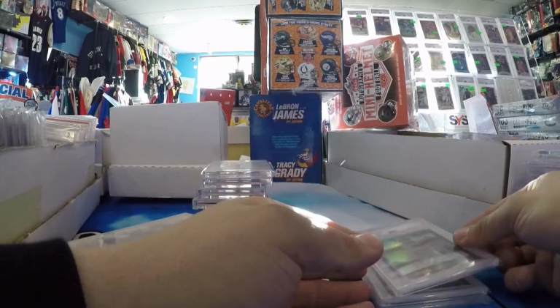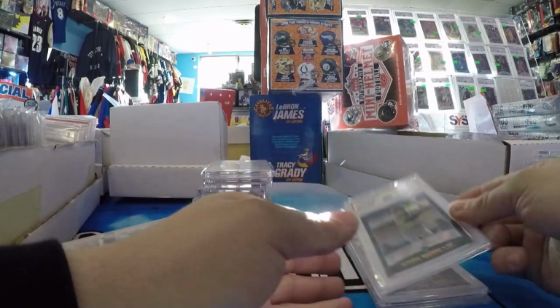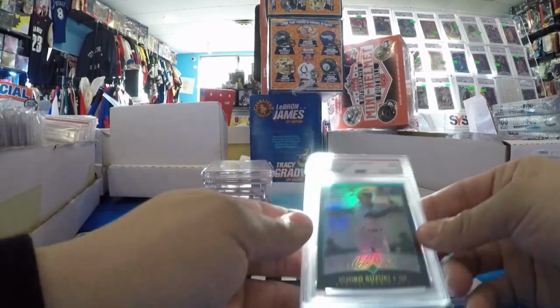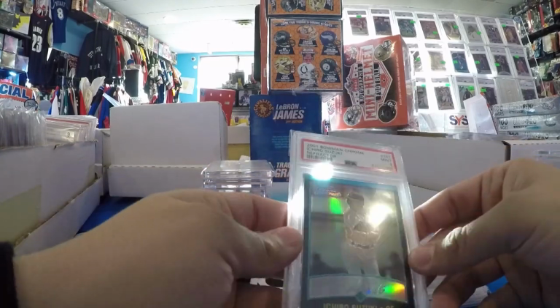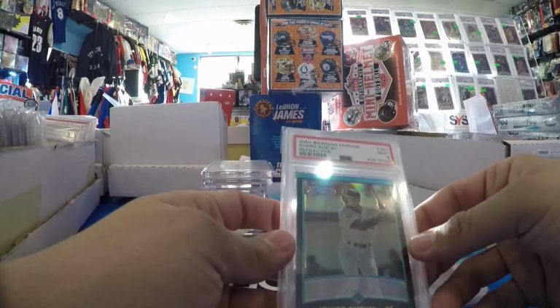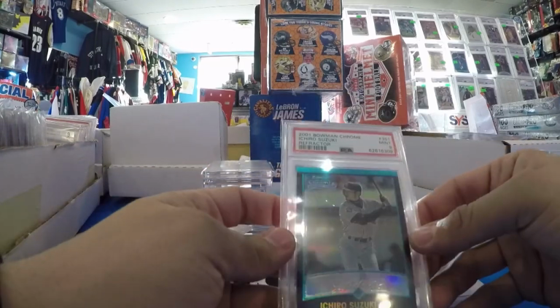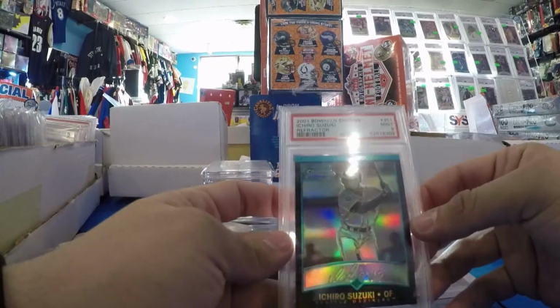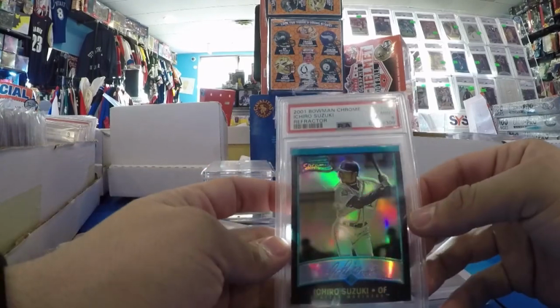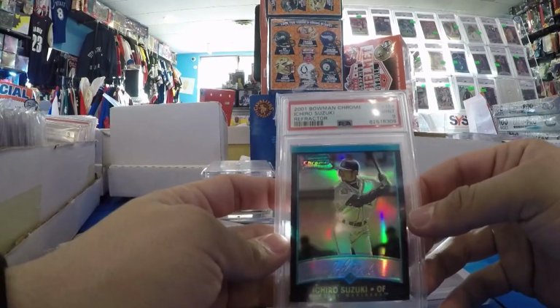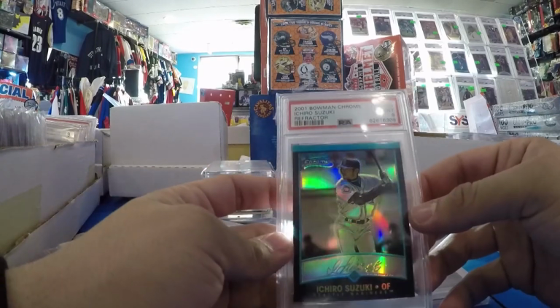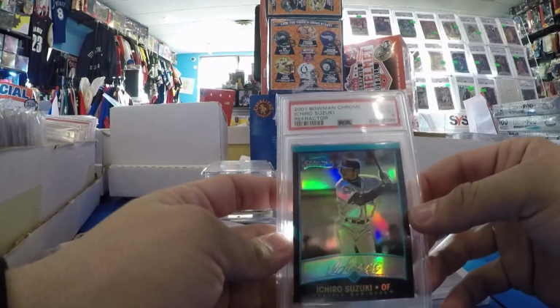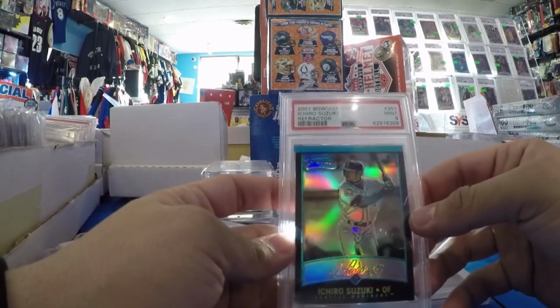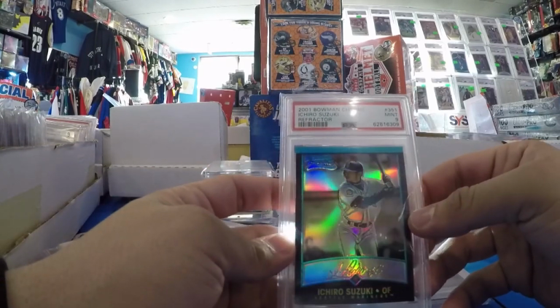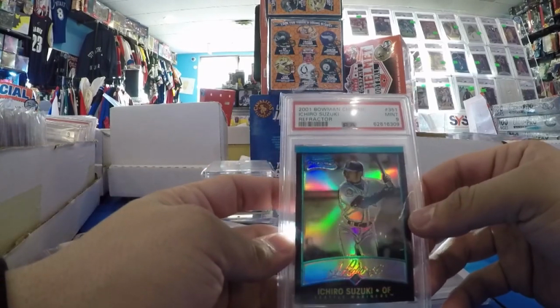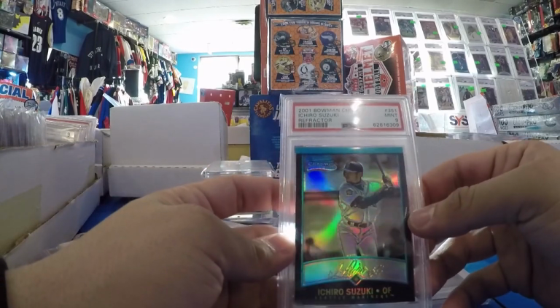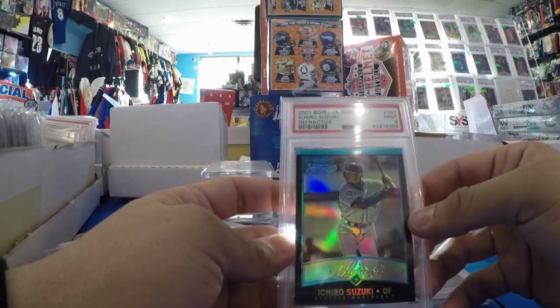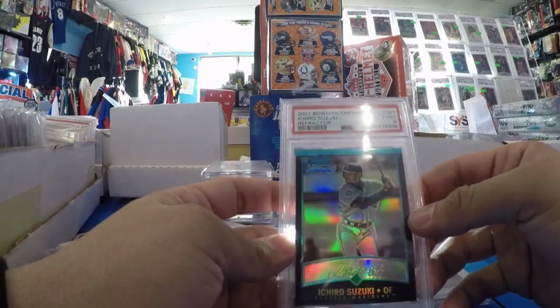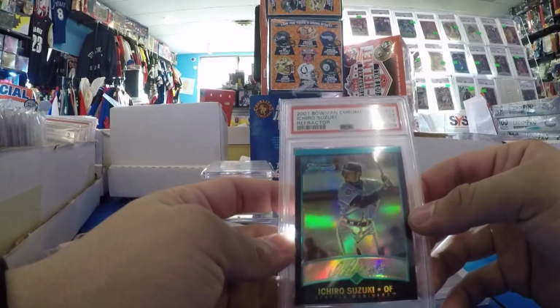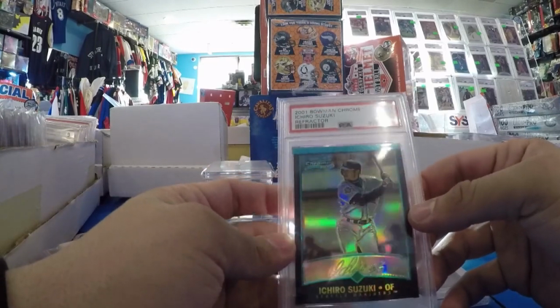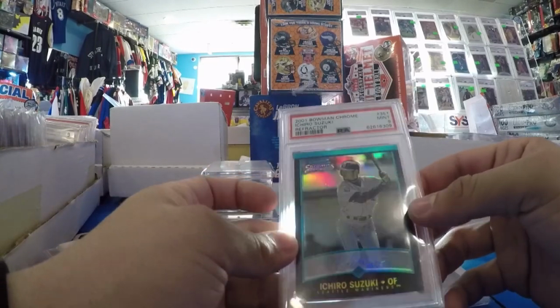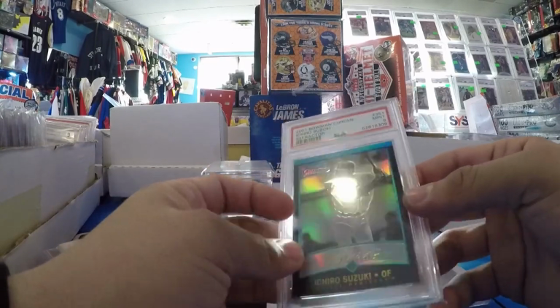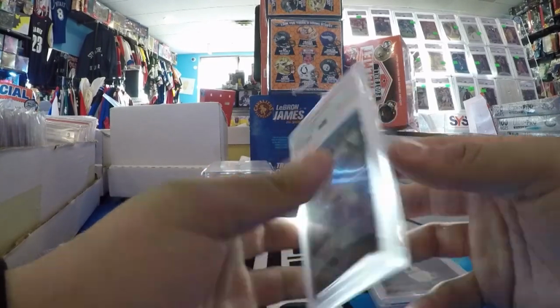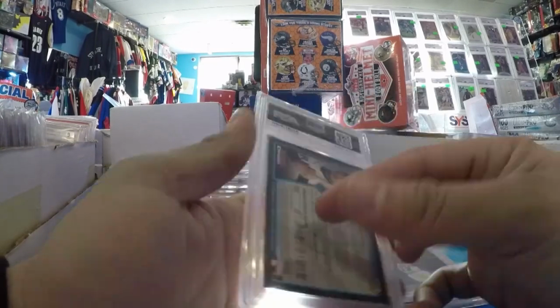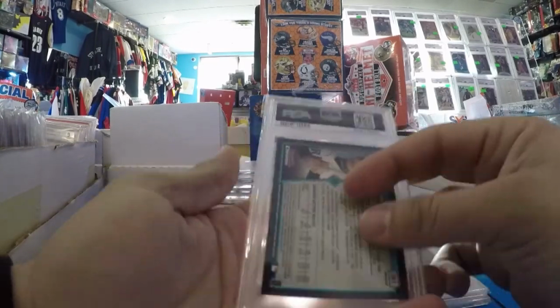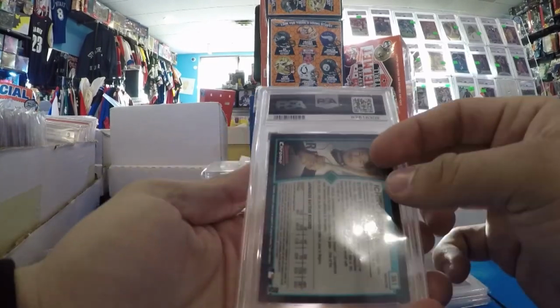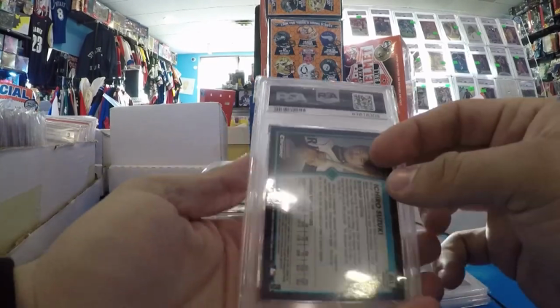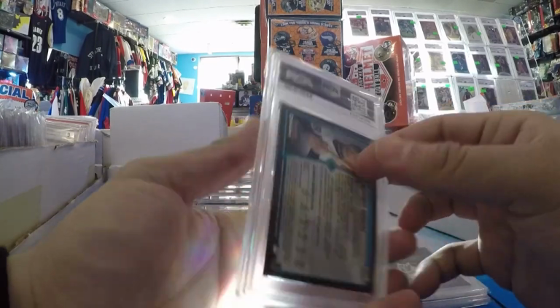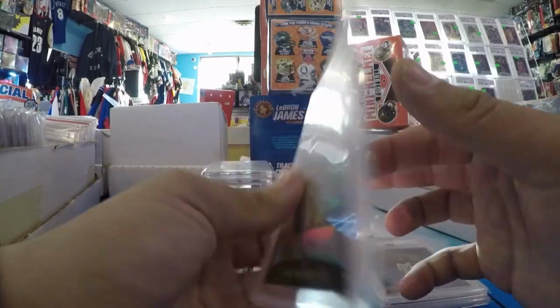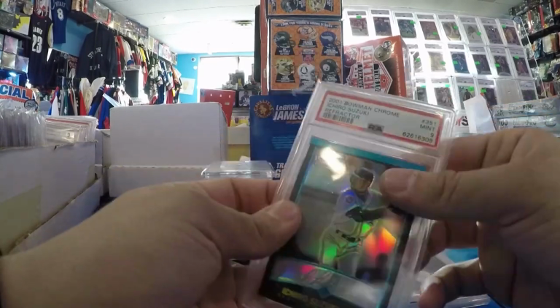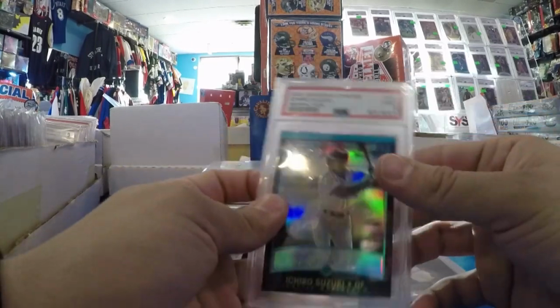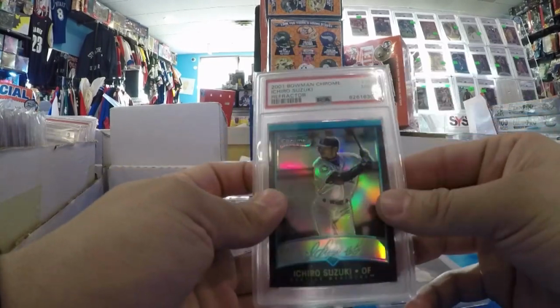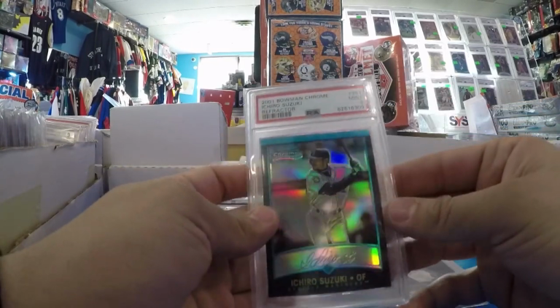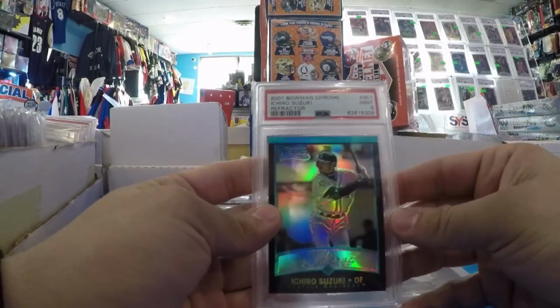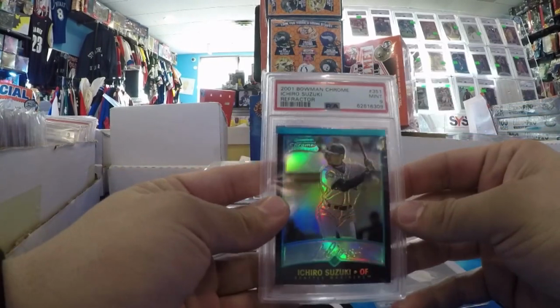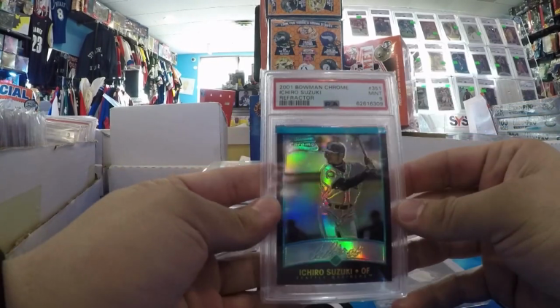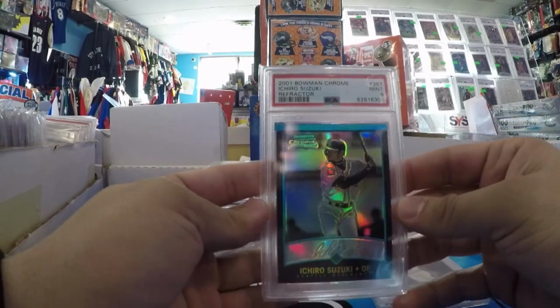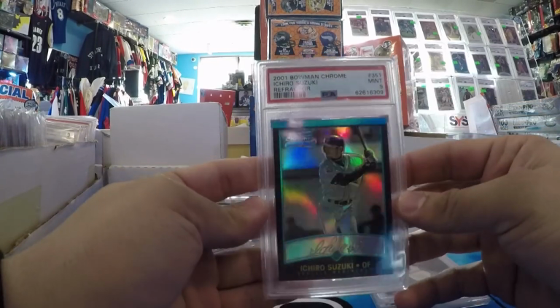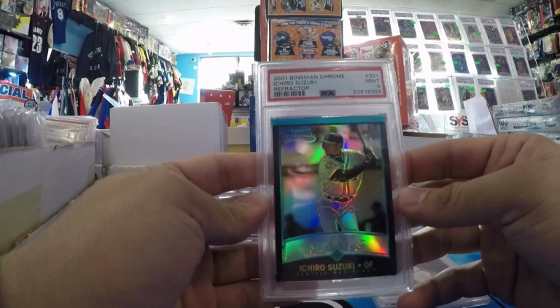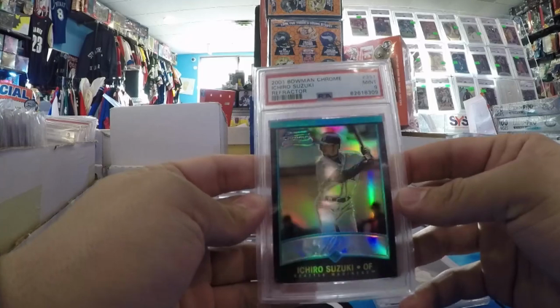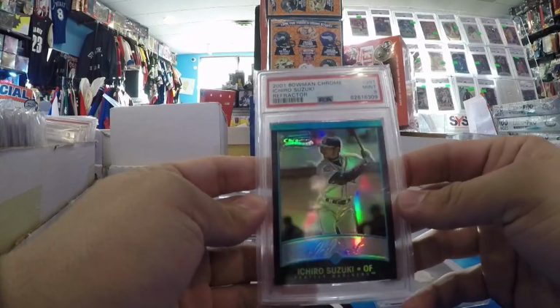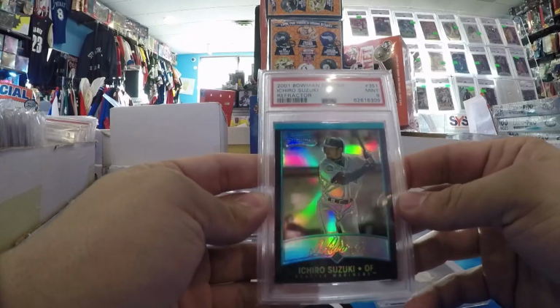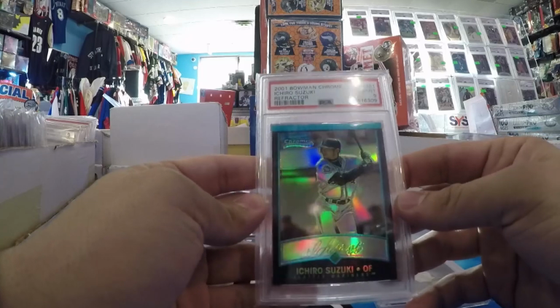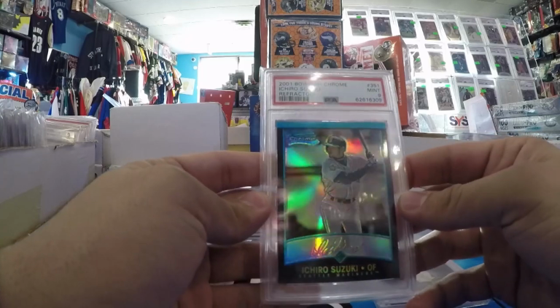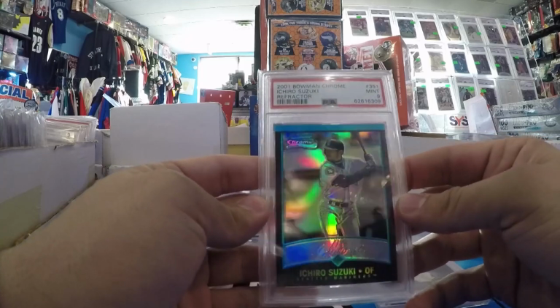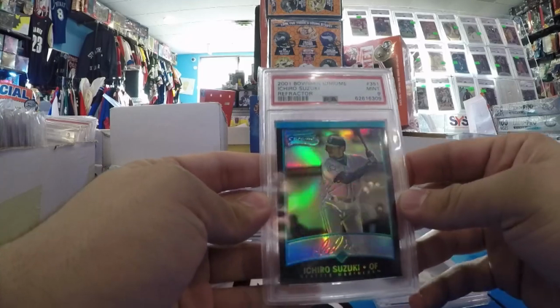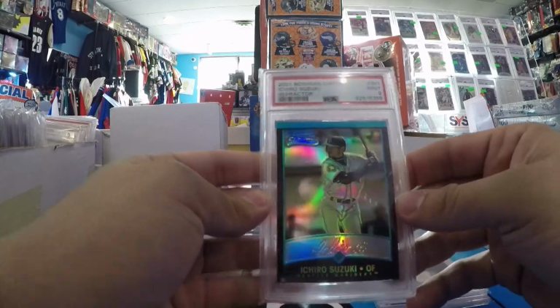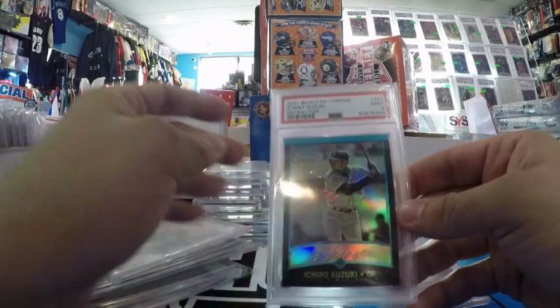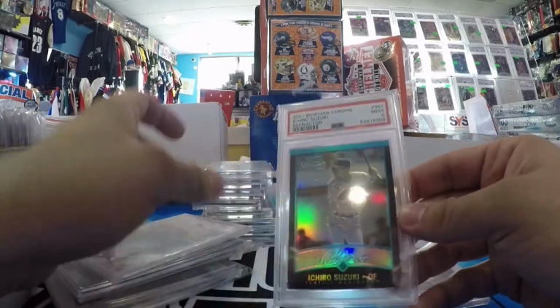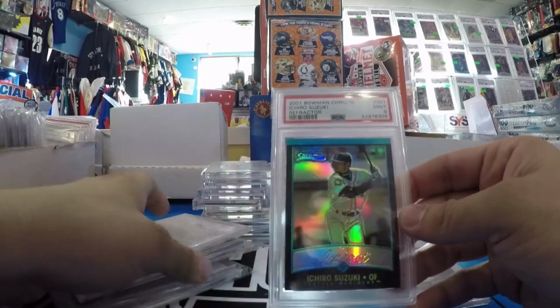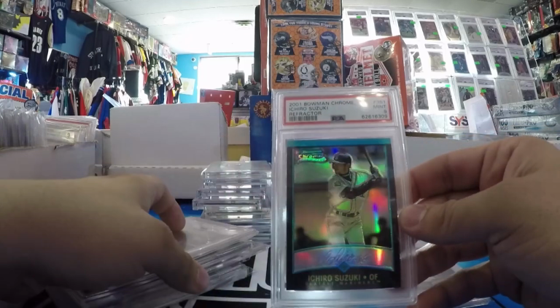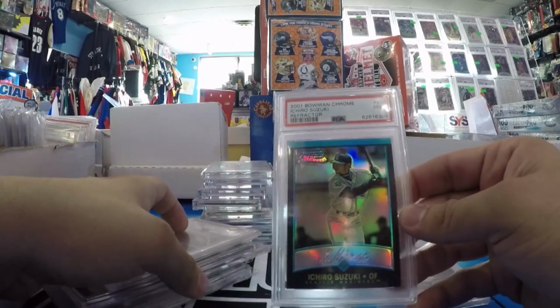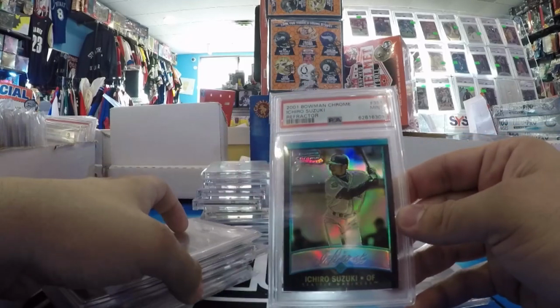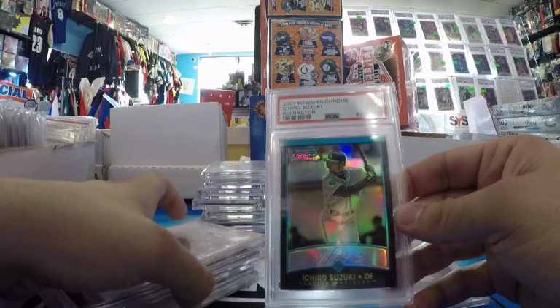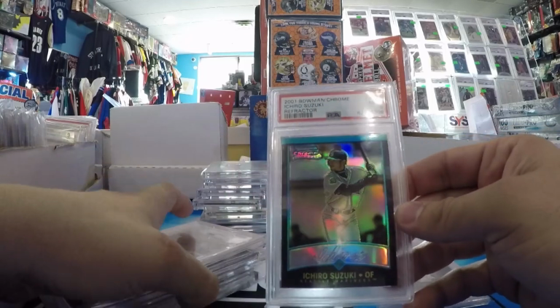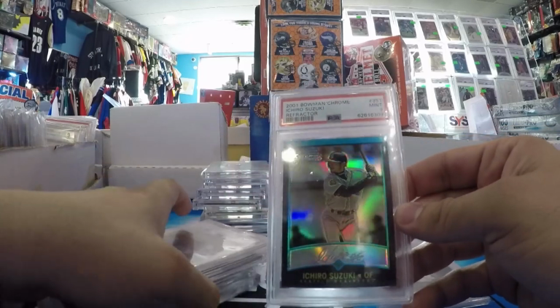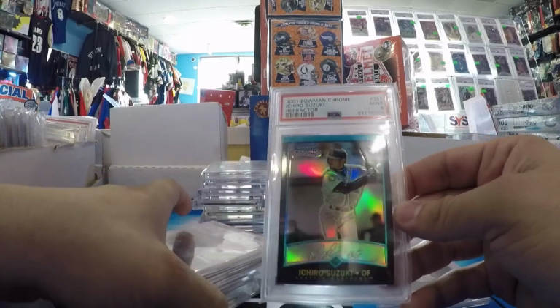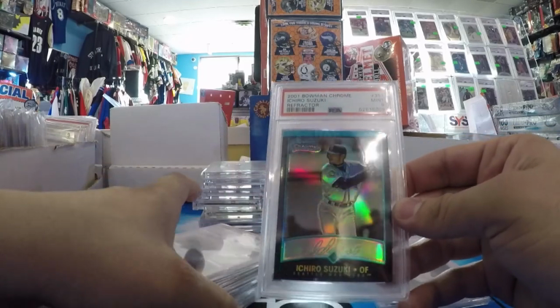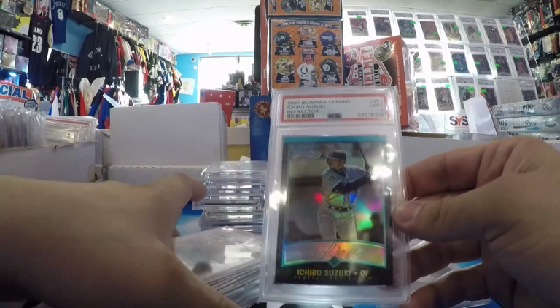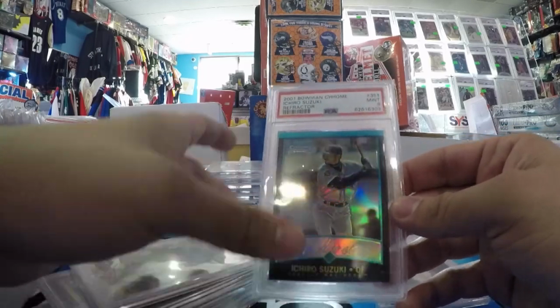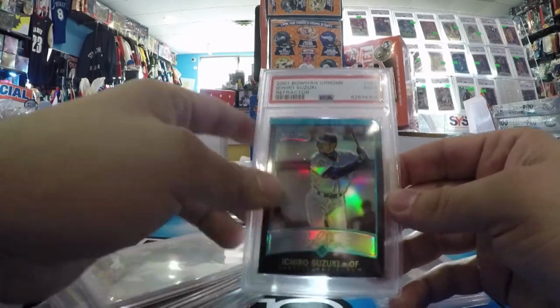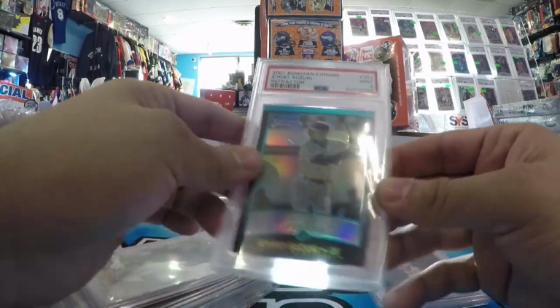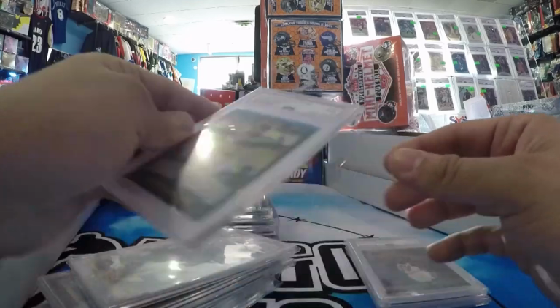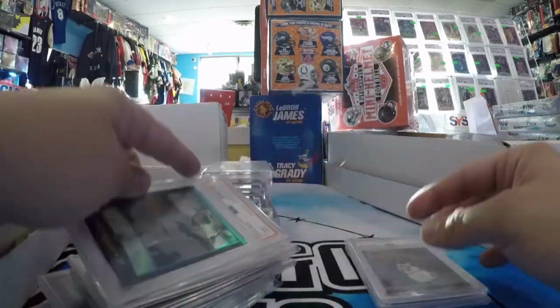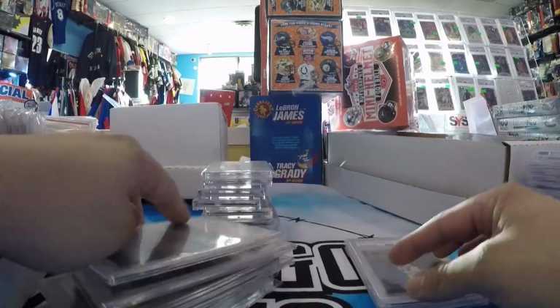Ichiro Suzuki Bowman Chrome Refractor PSA 9 Rookie. A really hard grade and a really hard card to find in general.